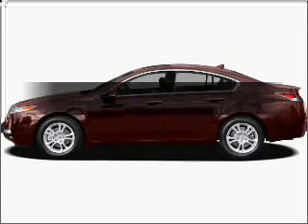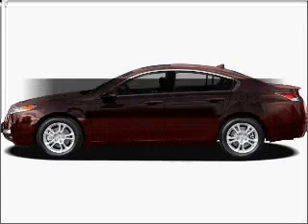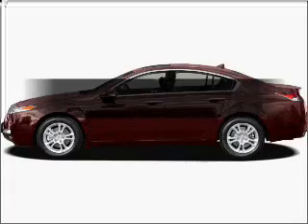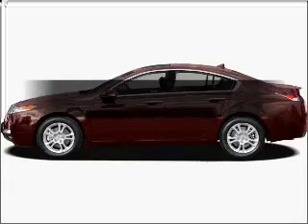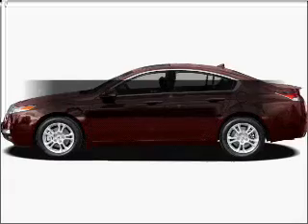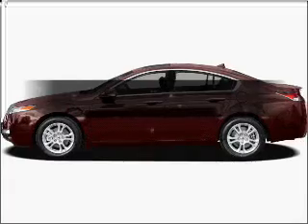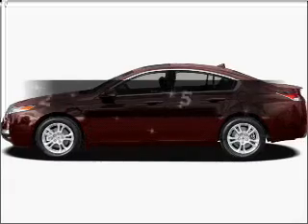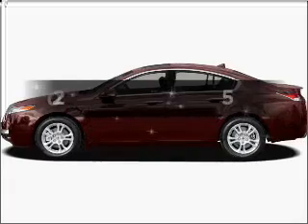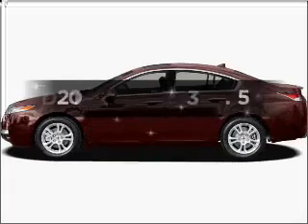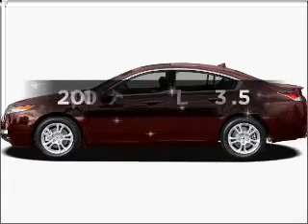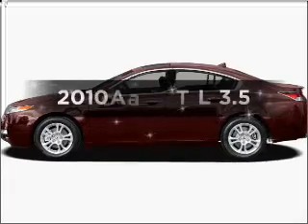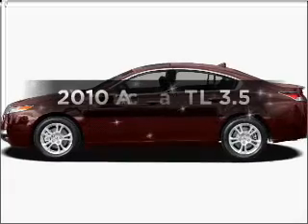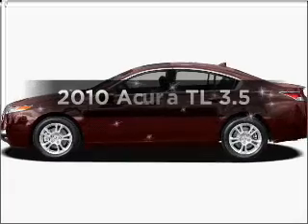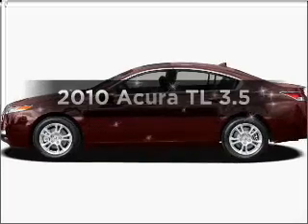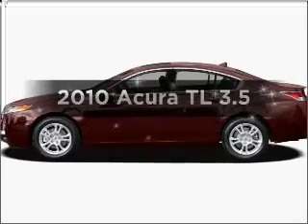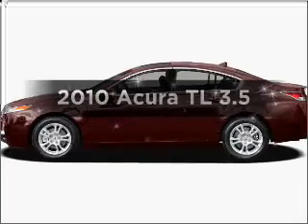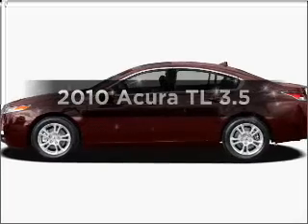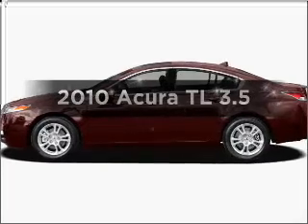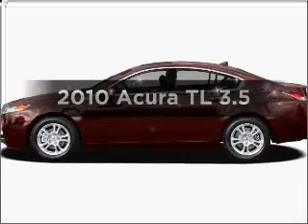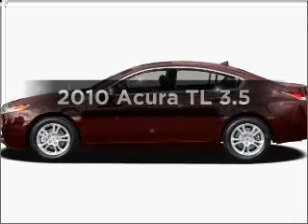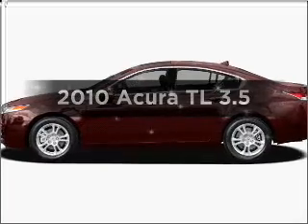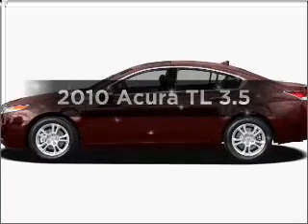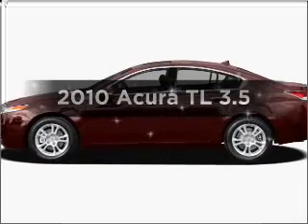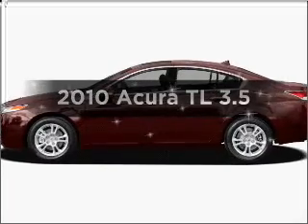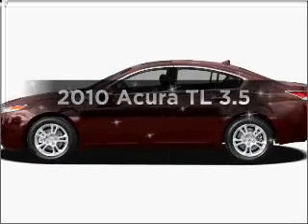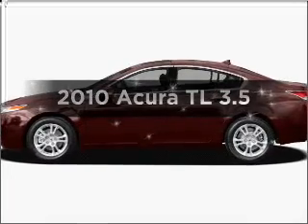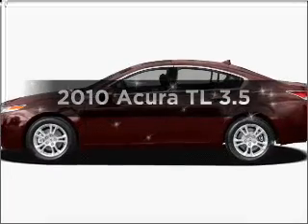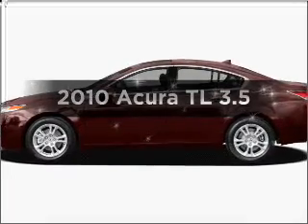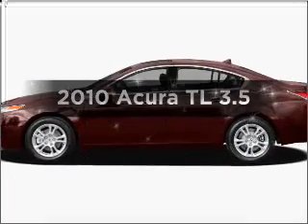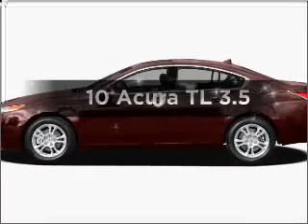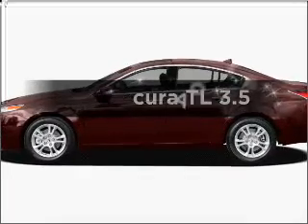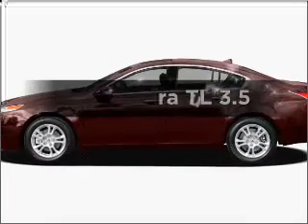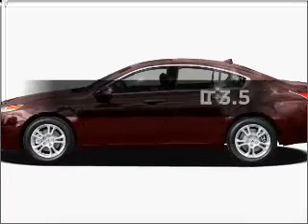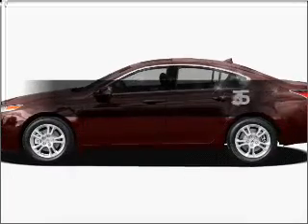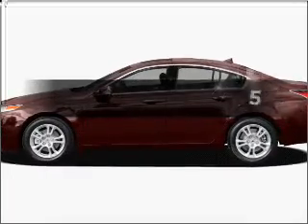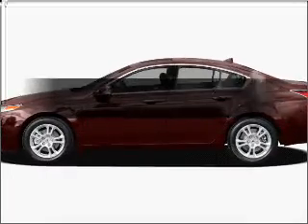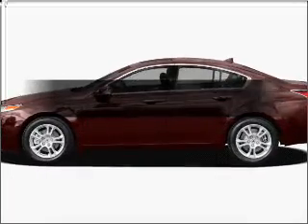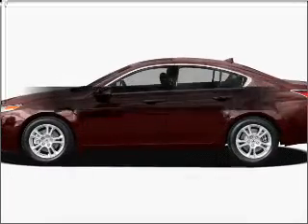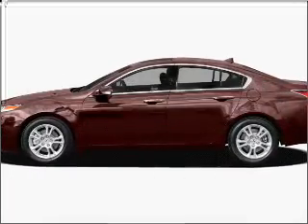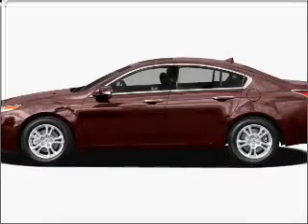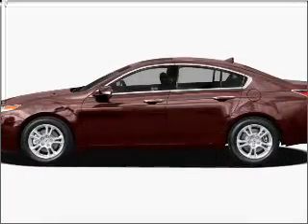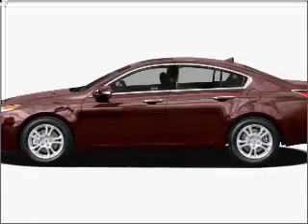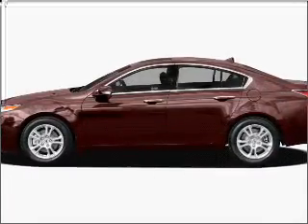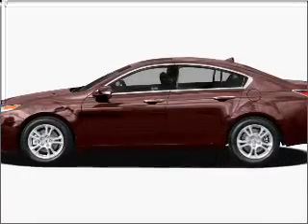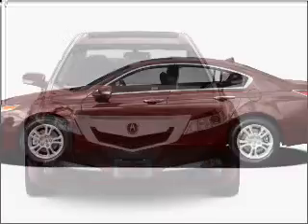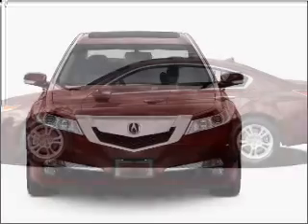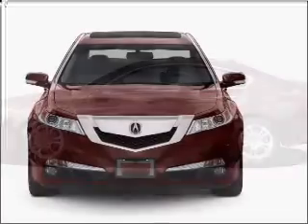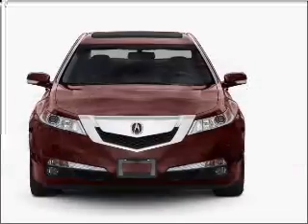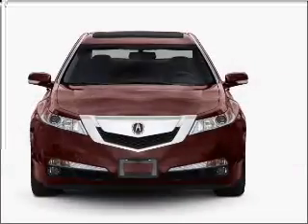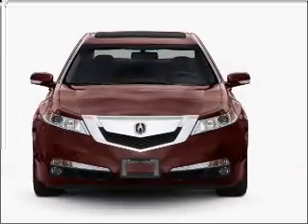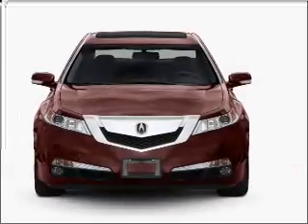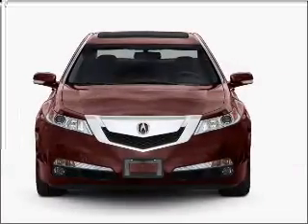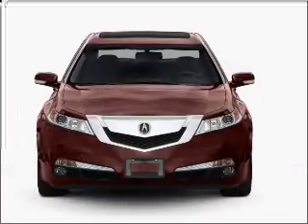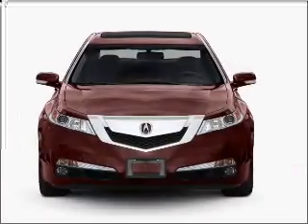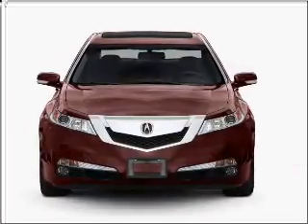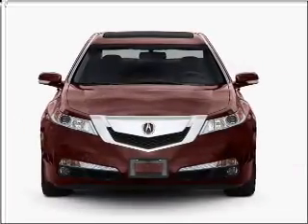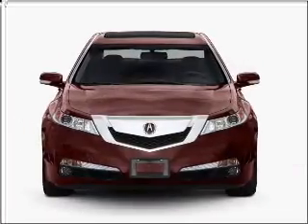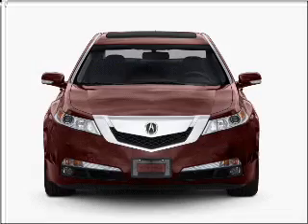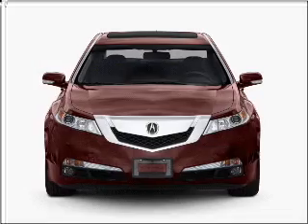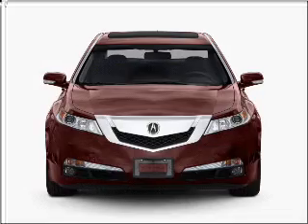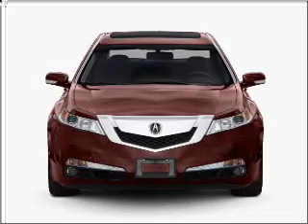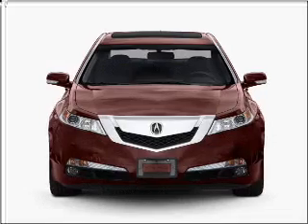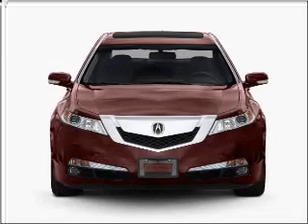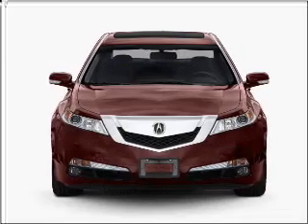Presenting the 2010 Acura TL. Everything you need under one roof with this great vehicle.